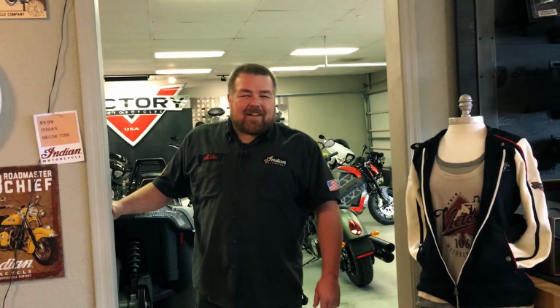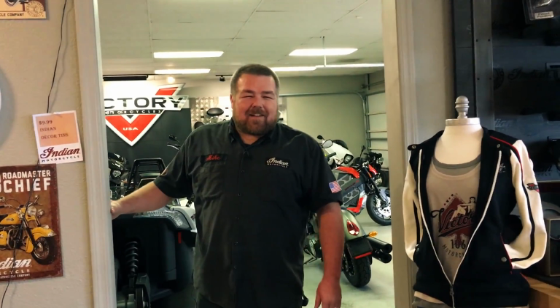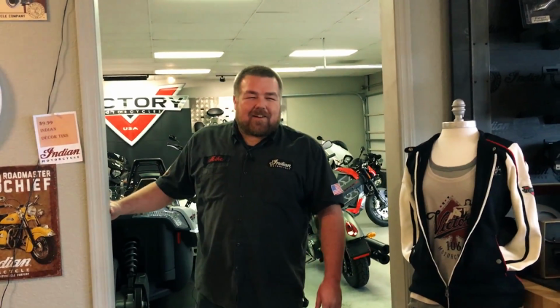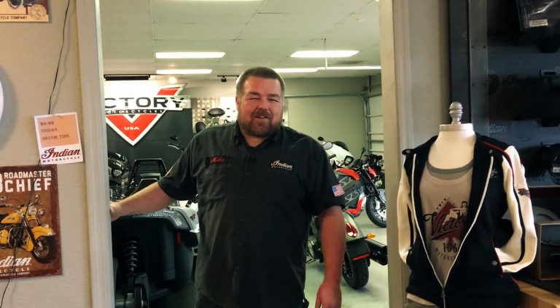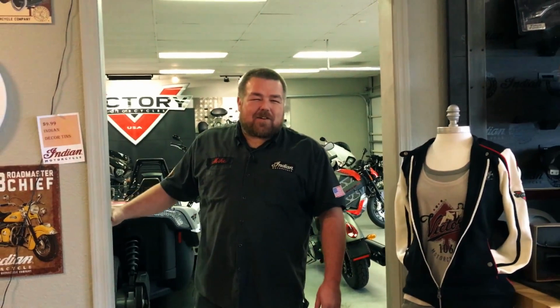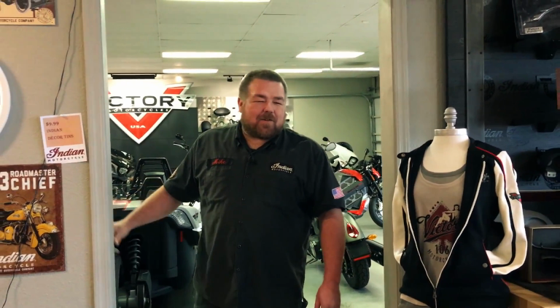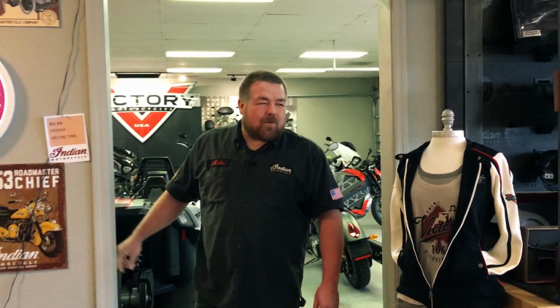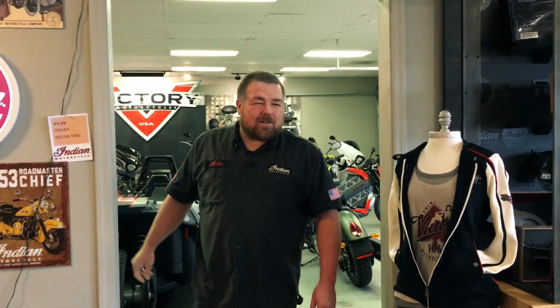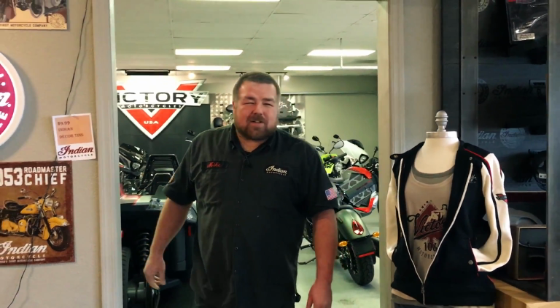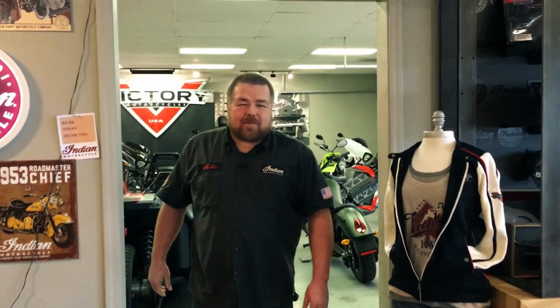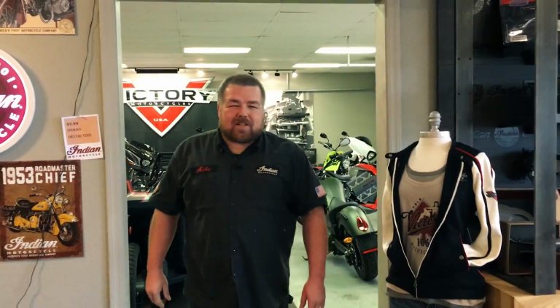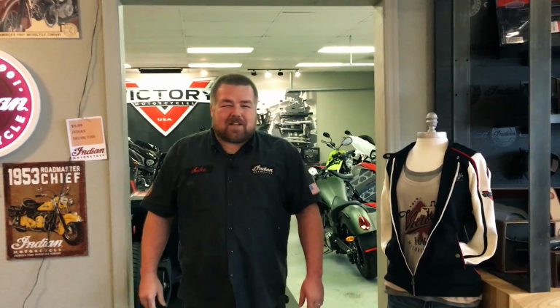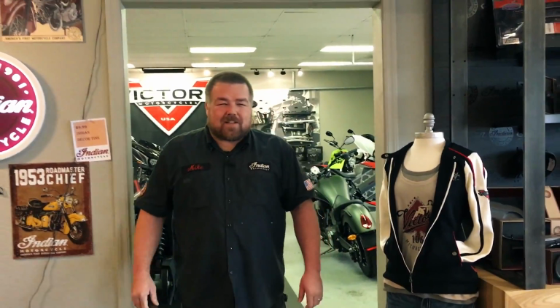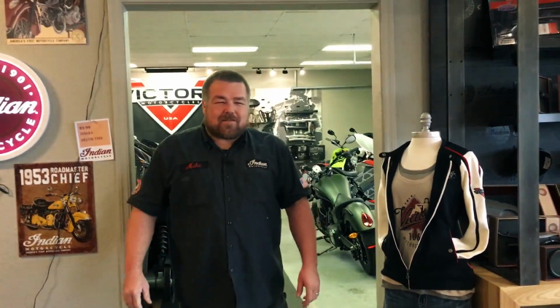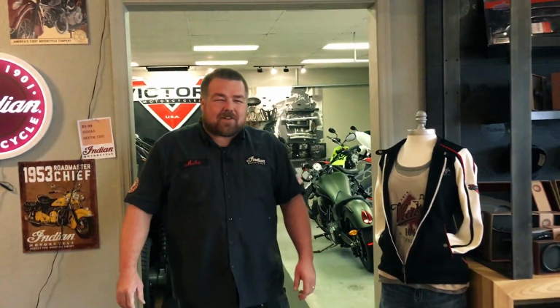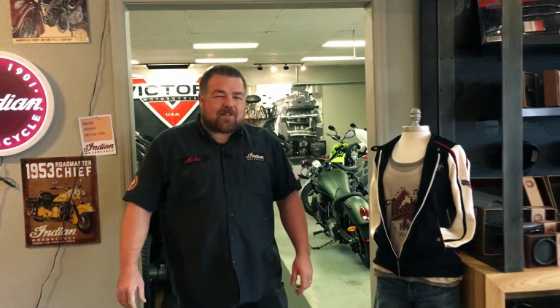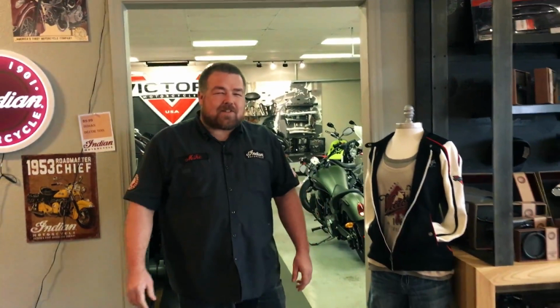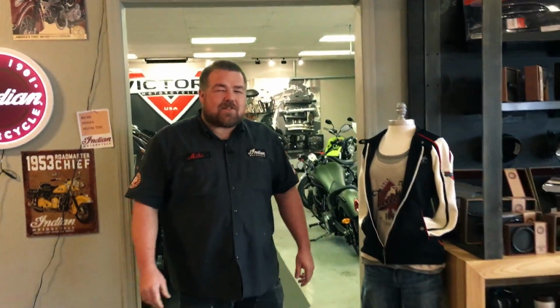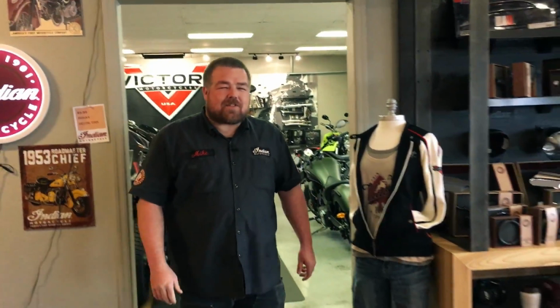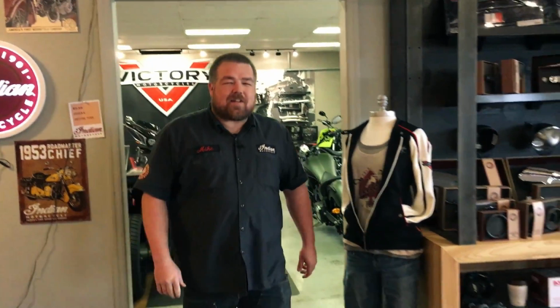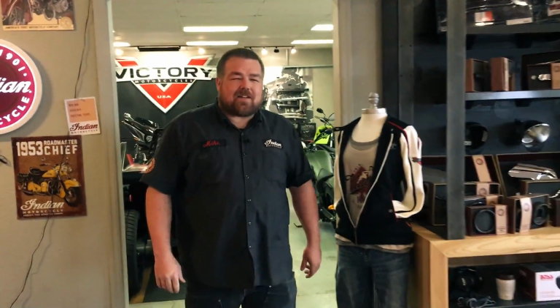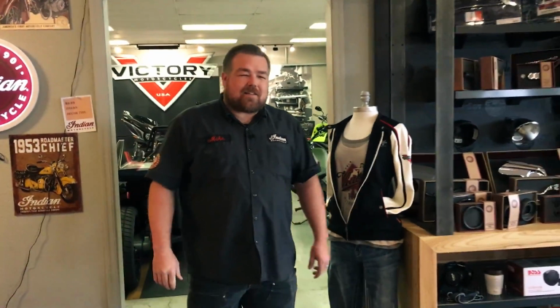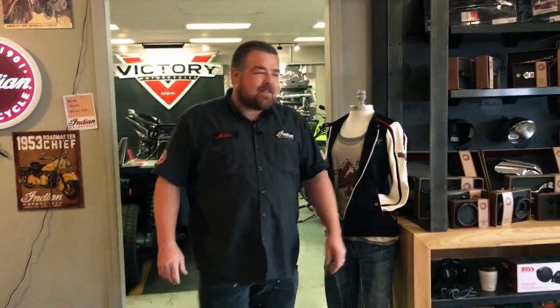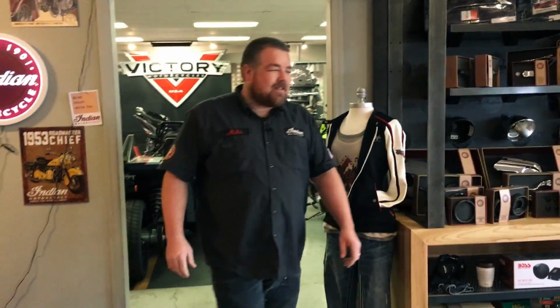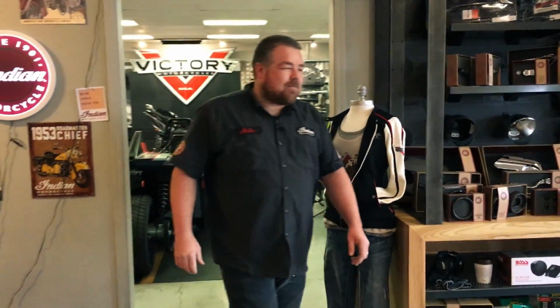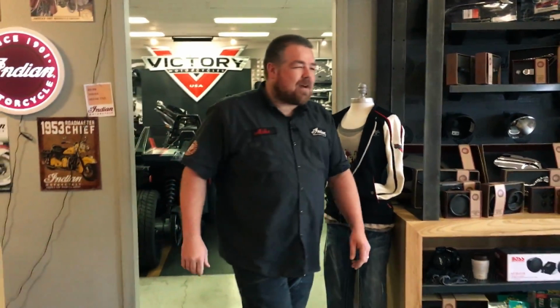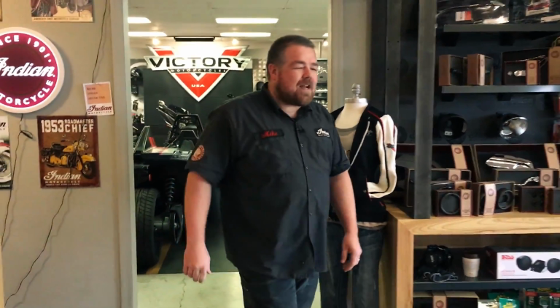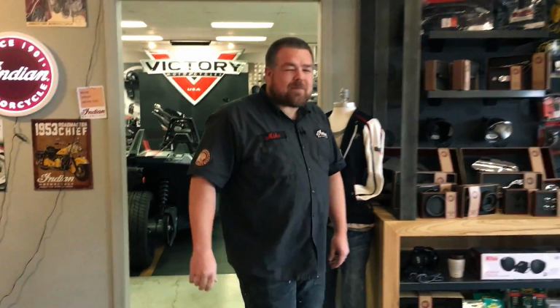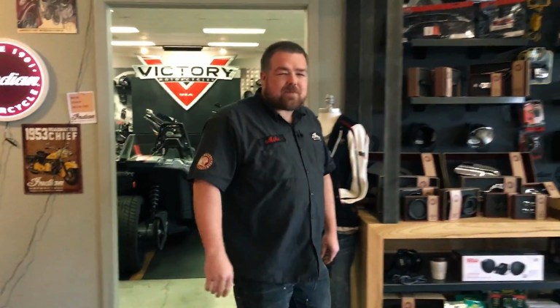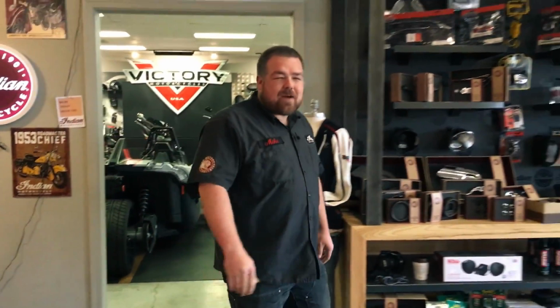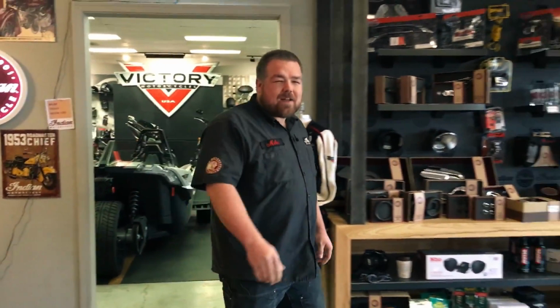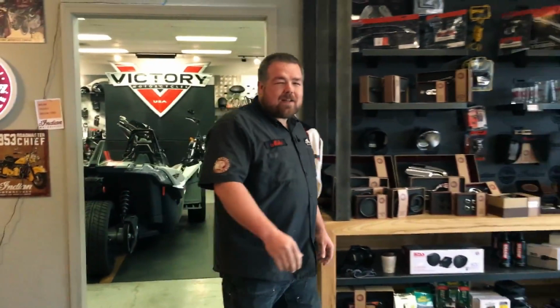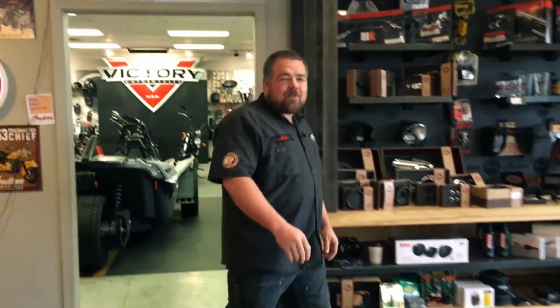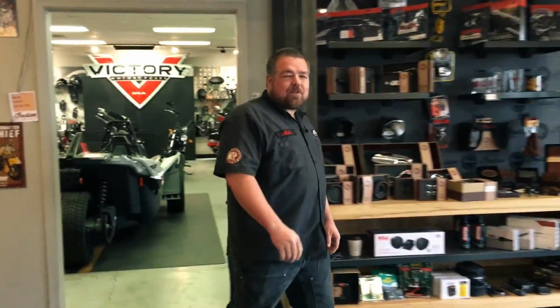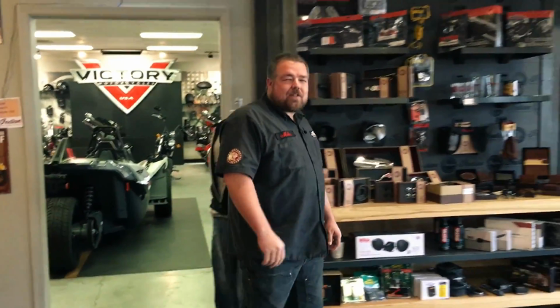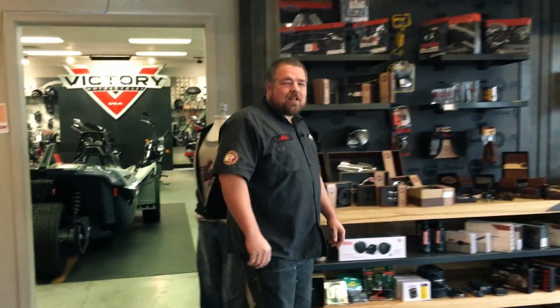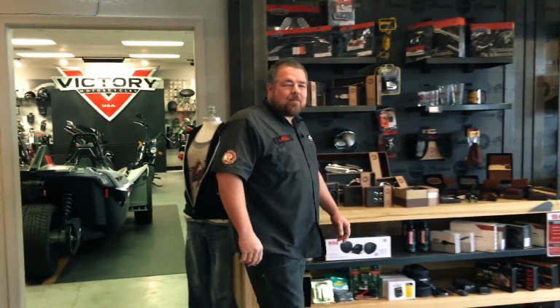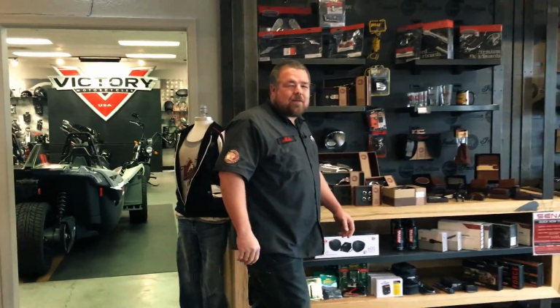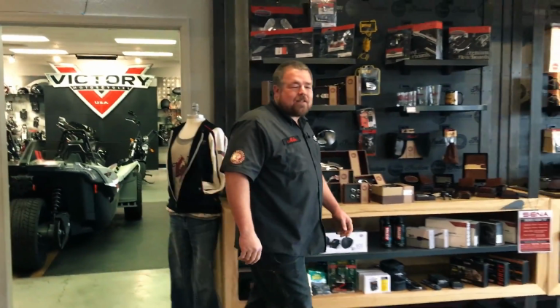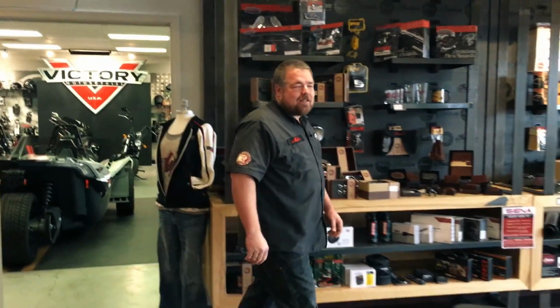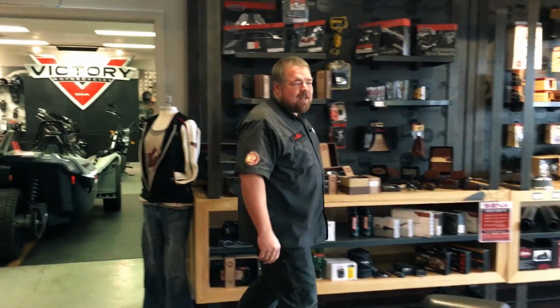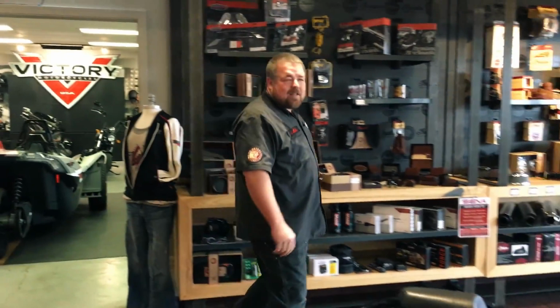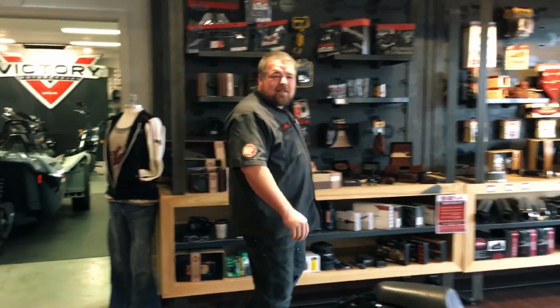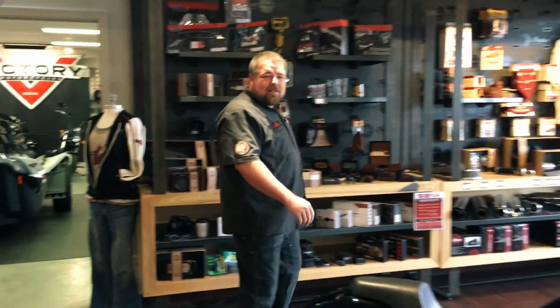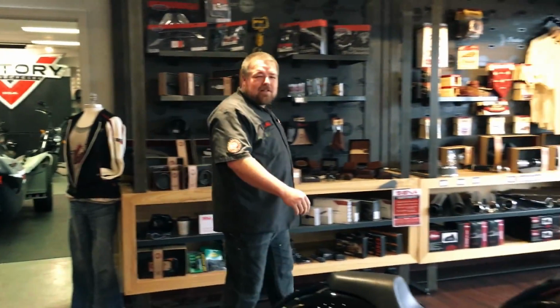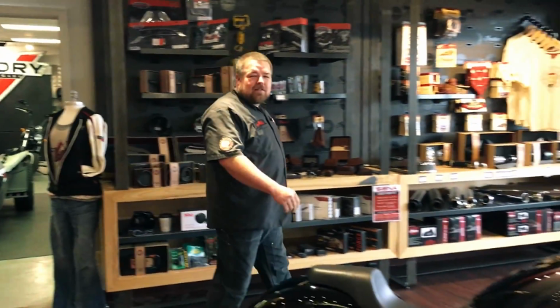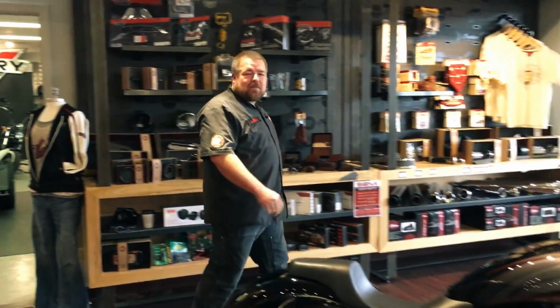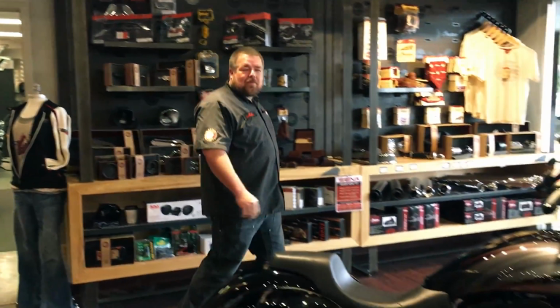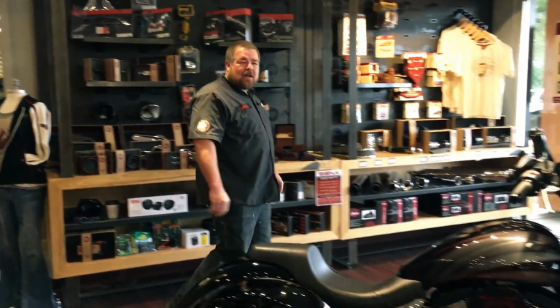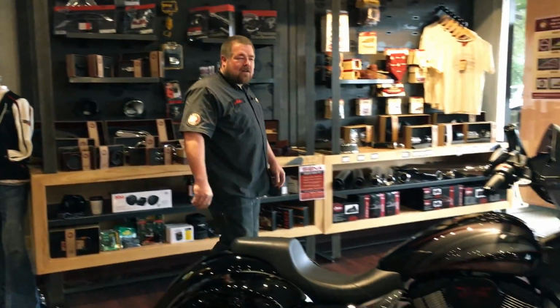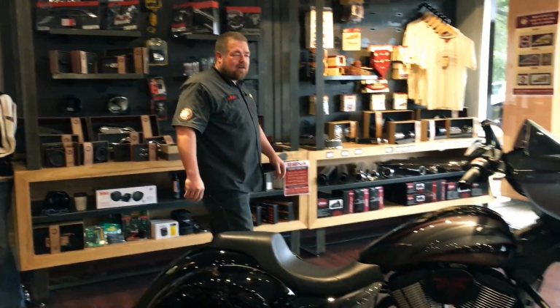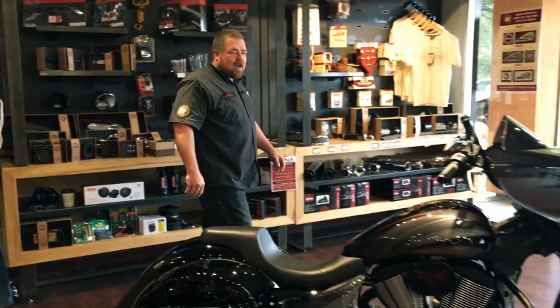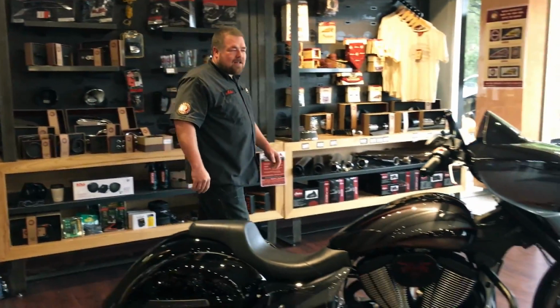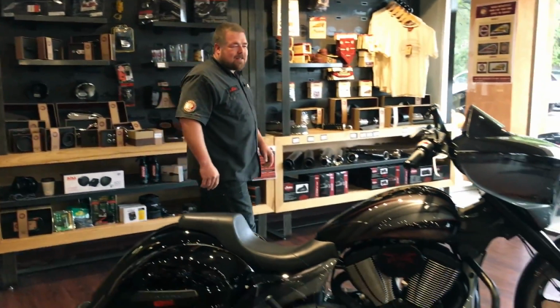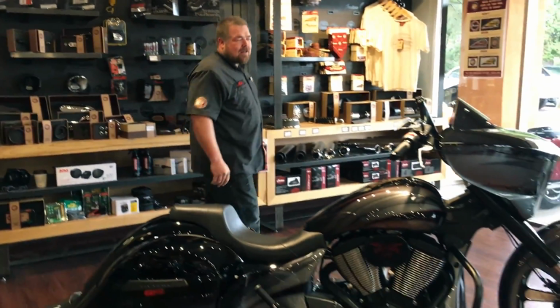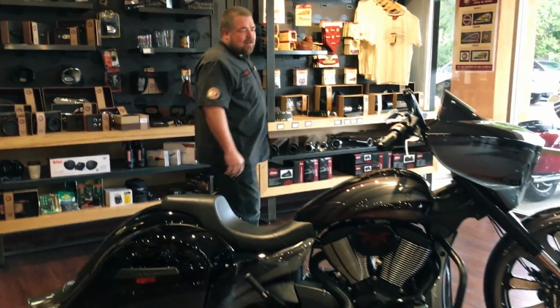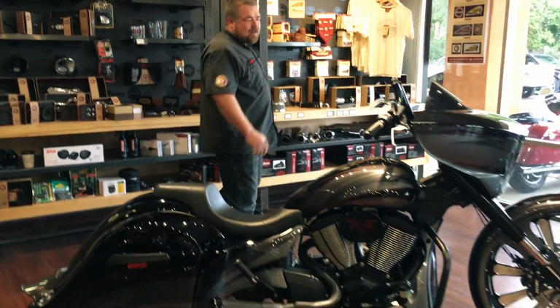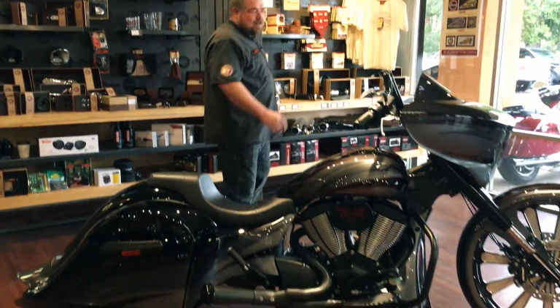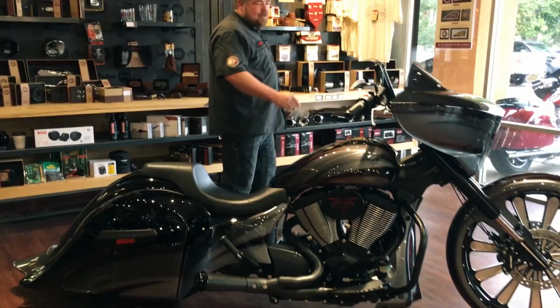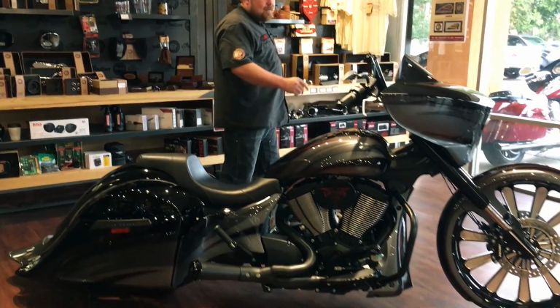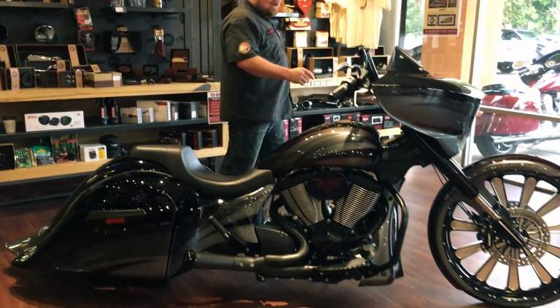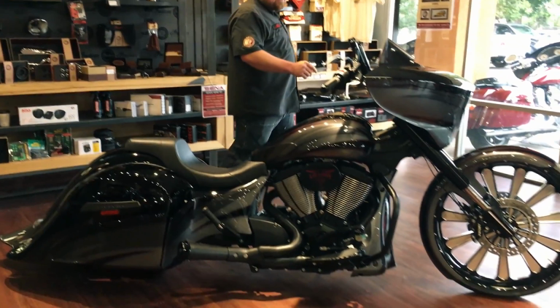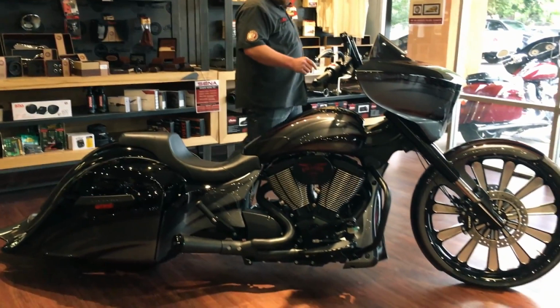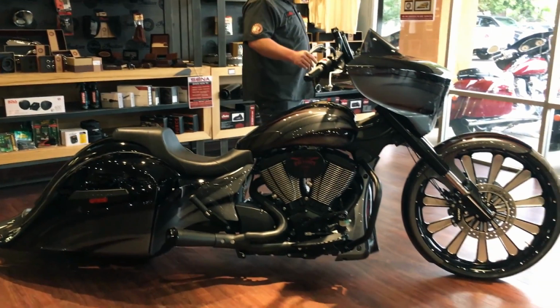Hello and welcome to Indian Victory Tucson. My name is Mike and I want to take a minute today to tell you a little bit about our ASKICKER custom bagger.